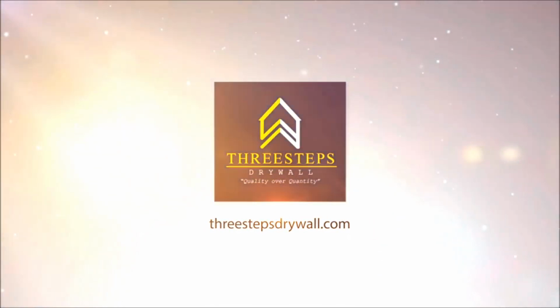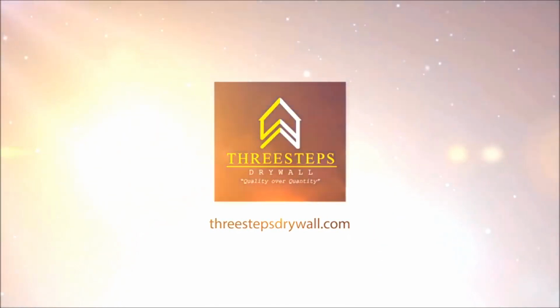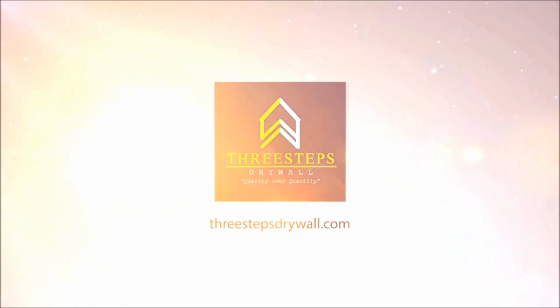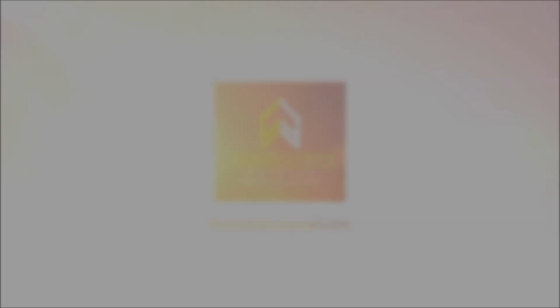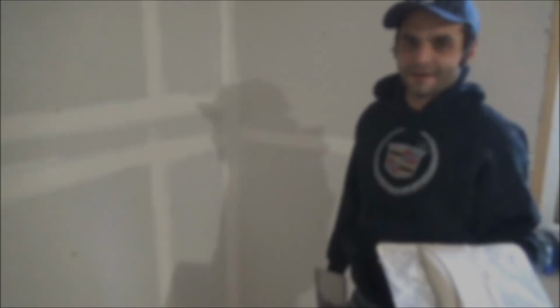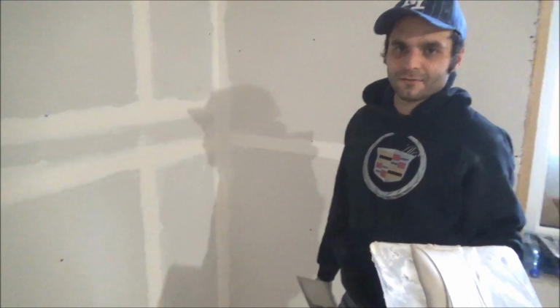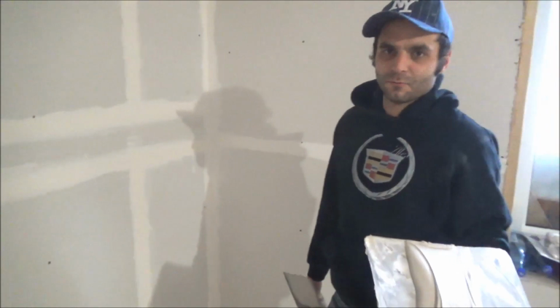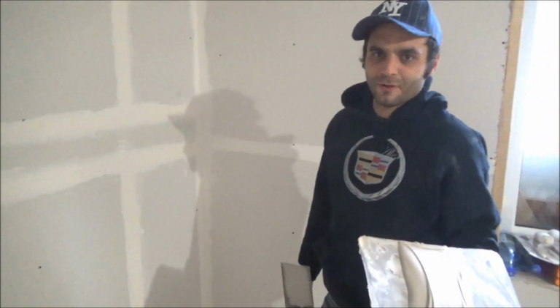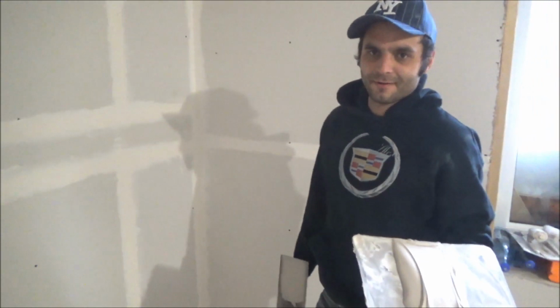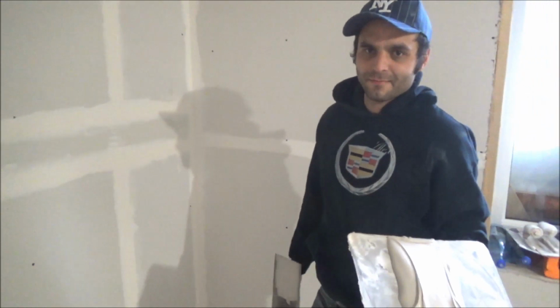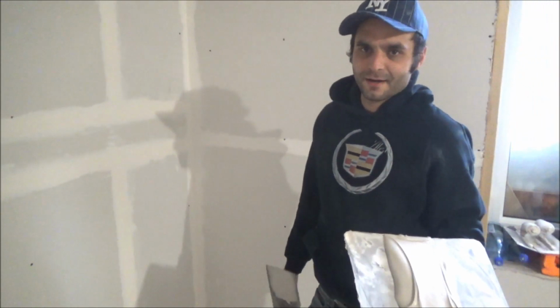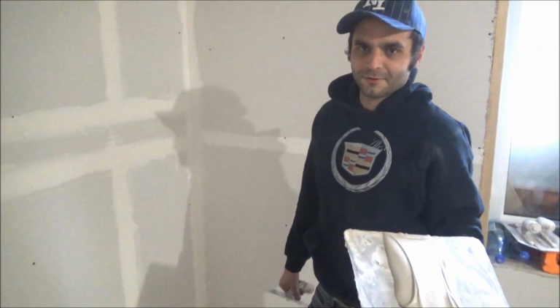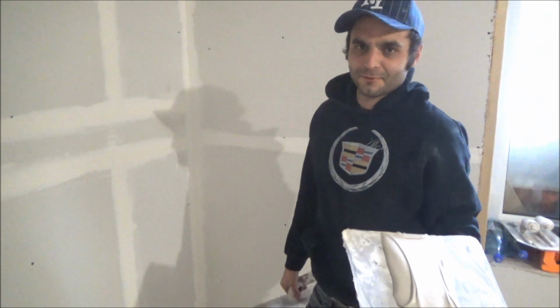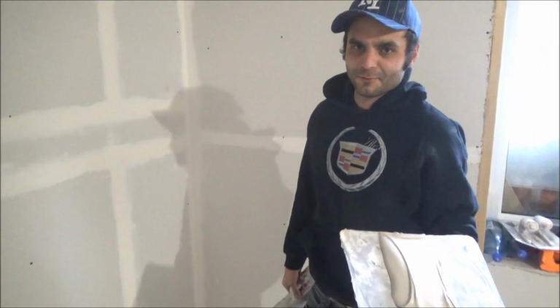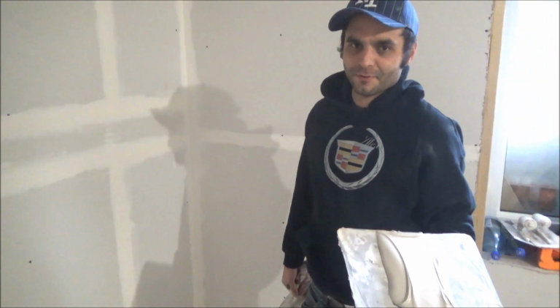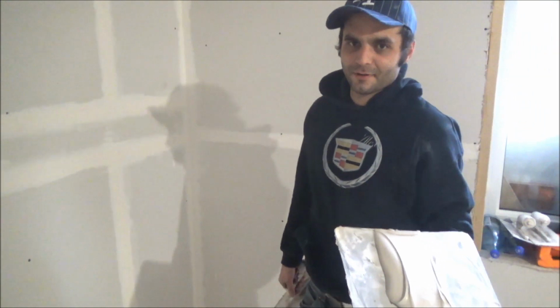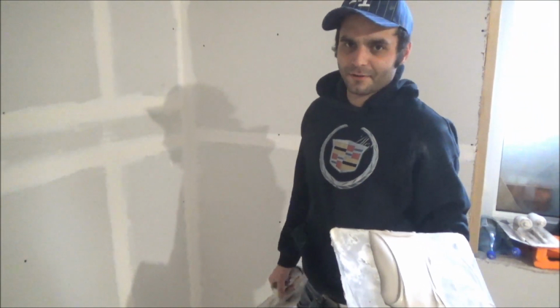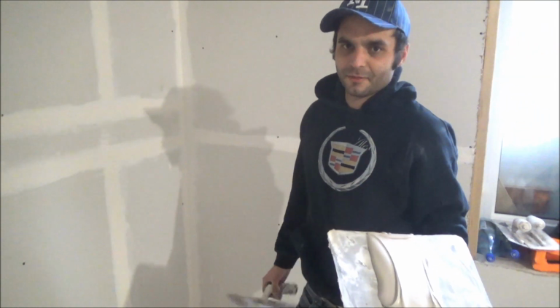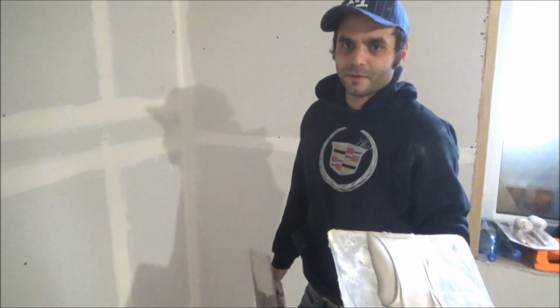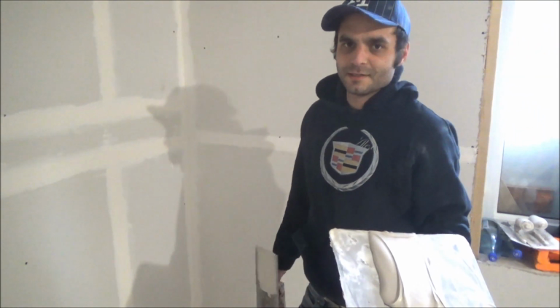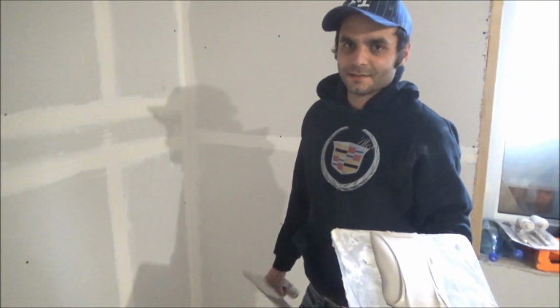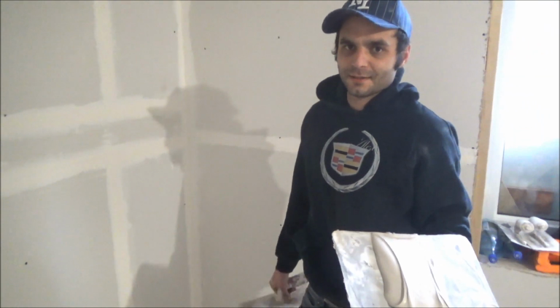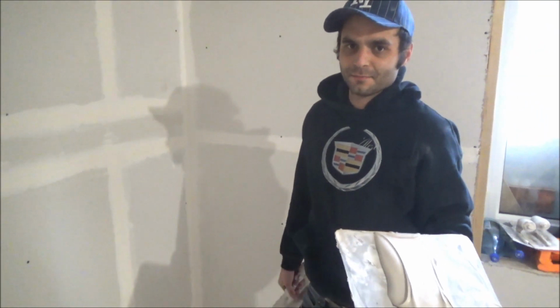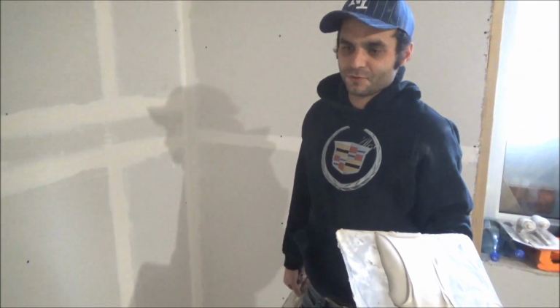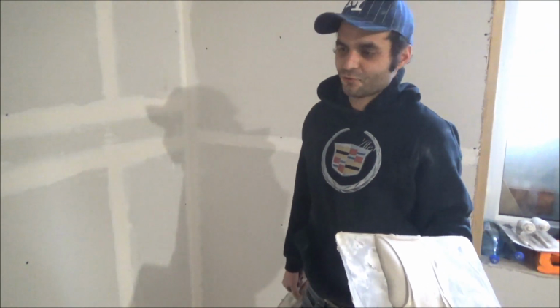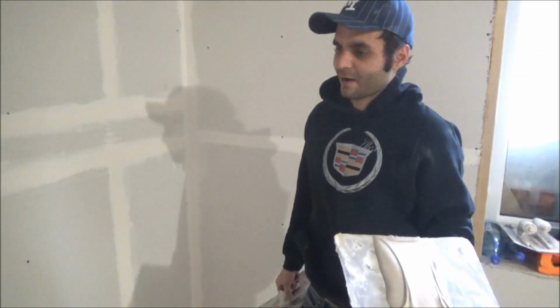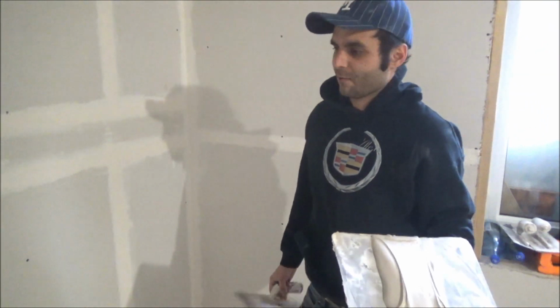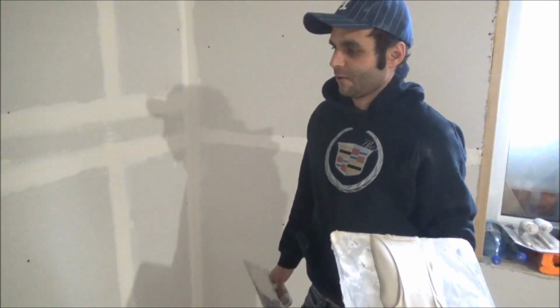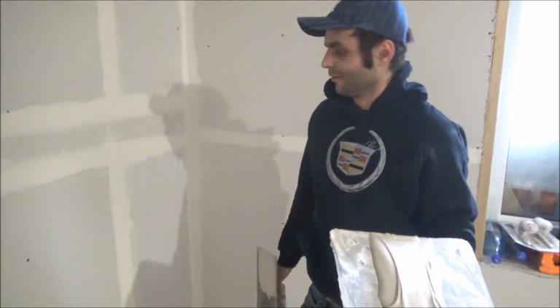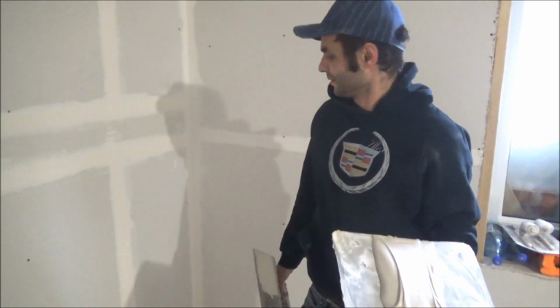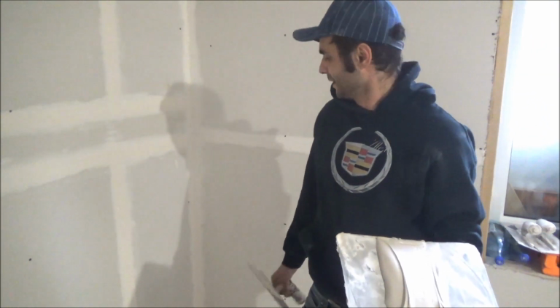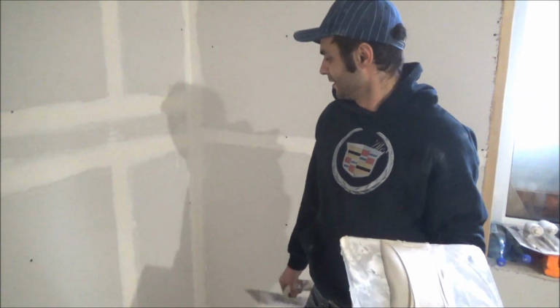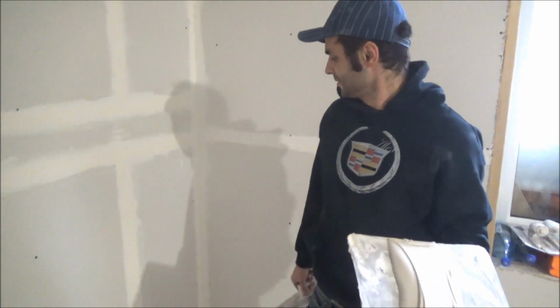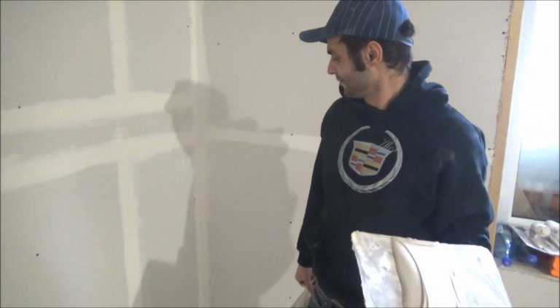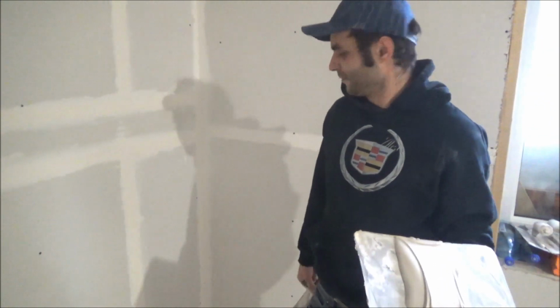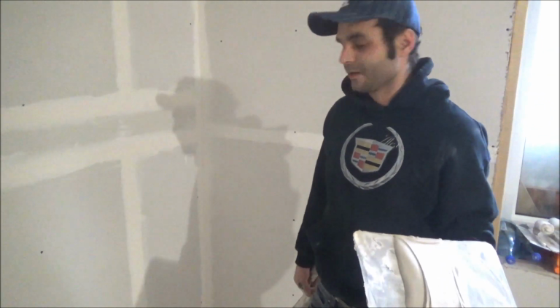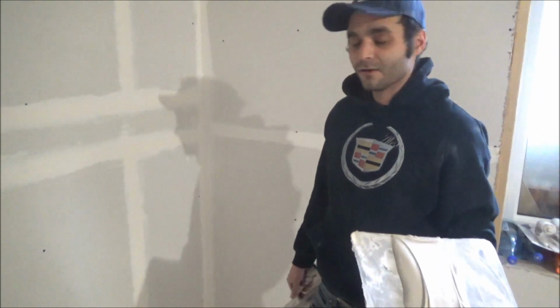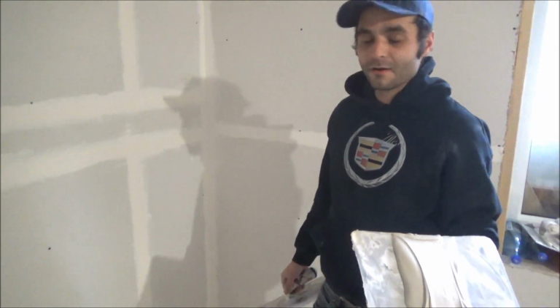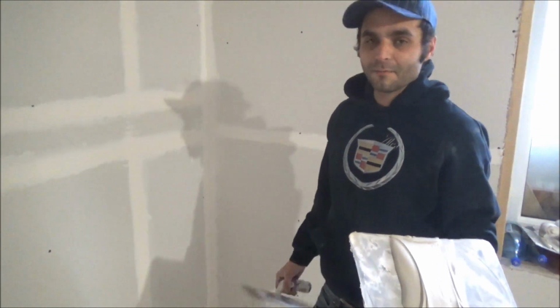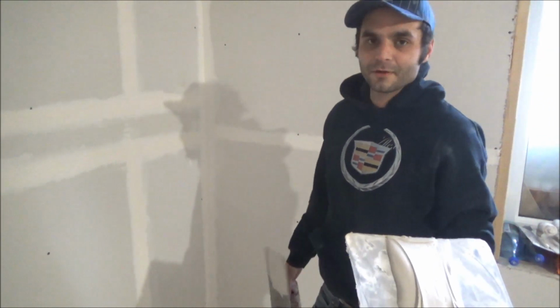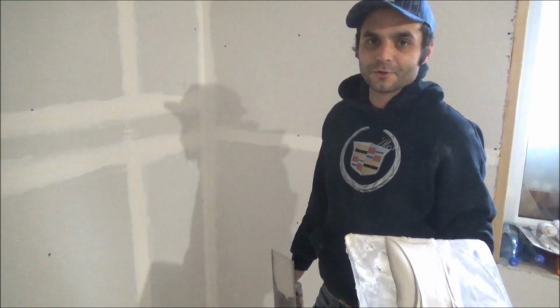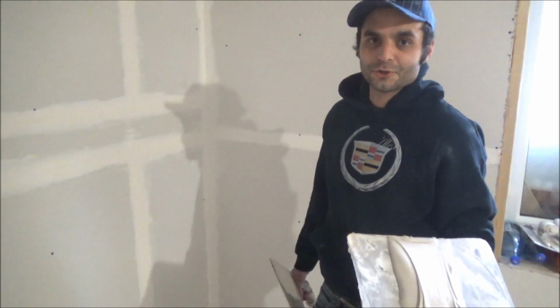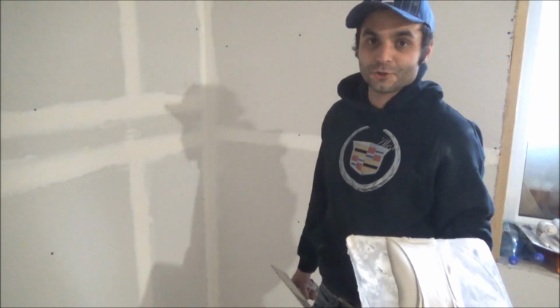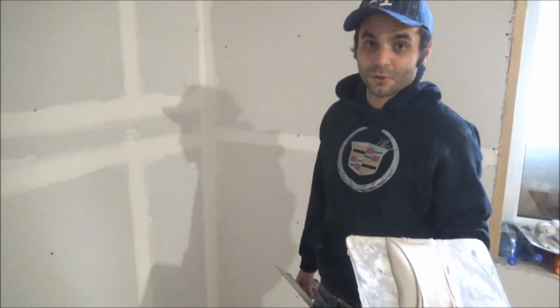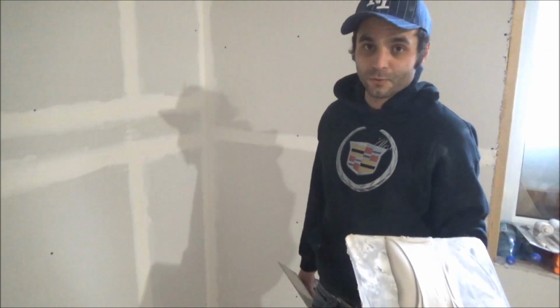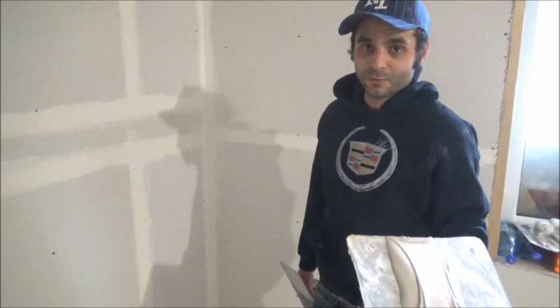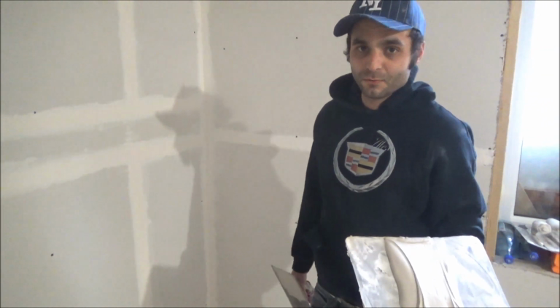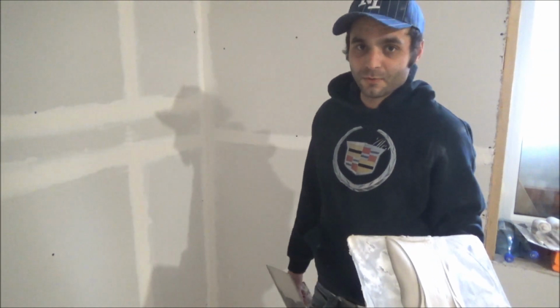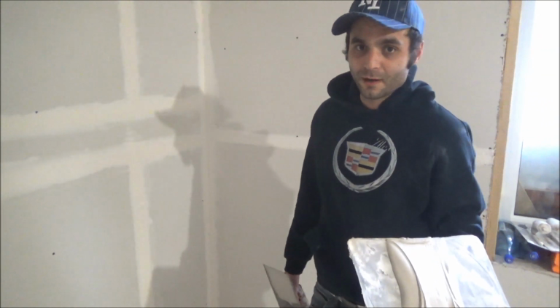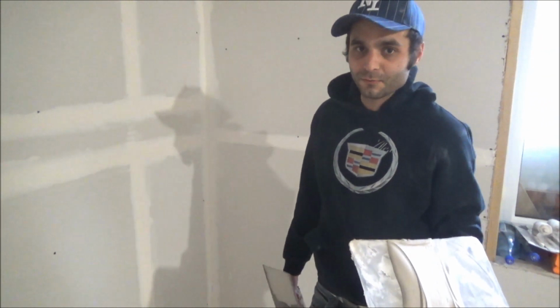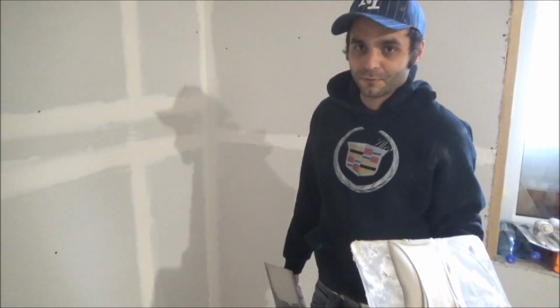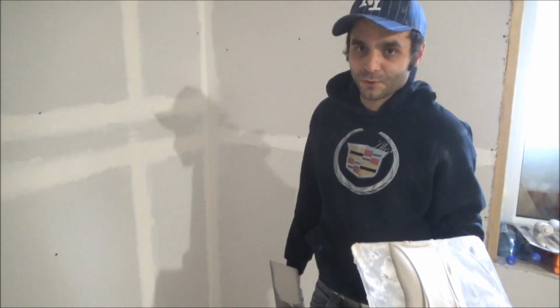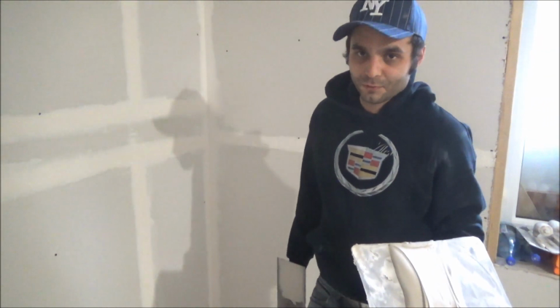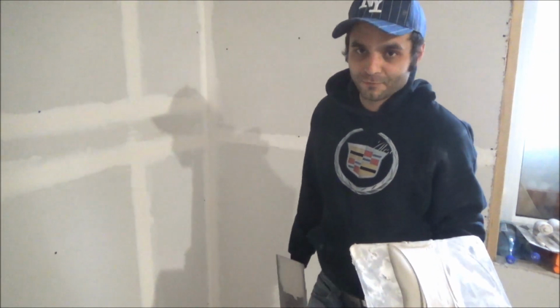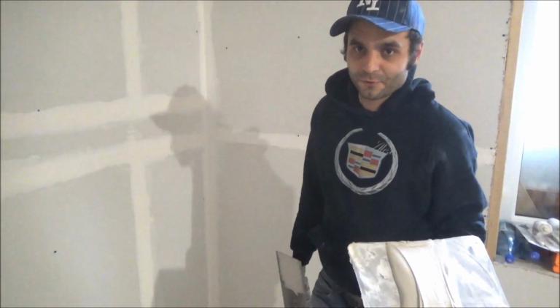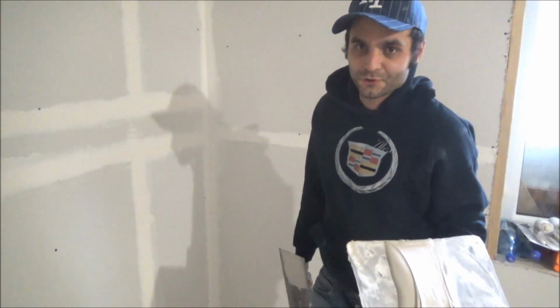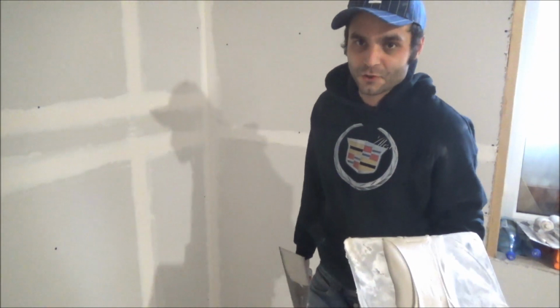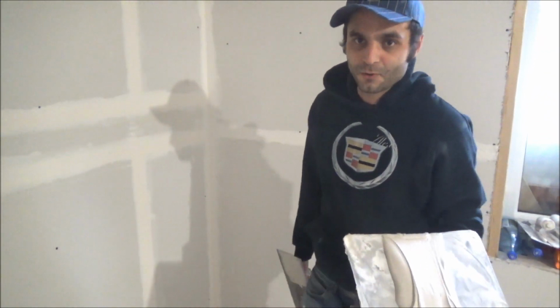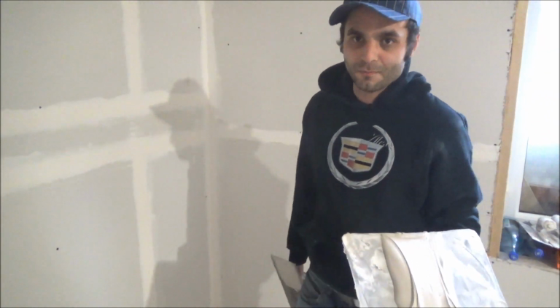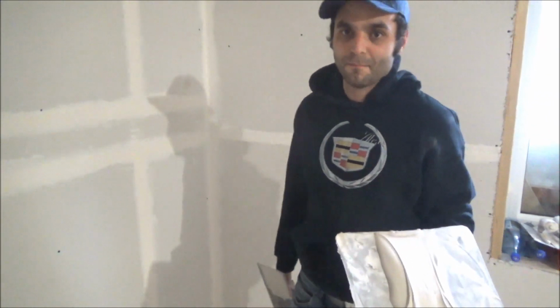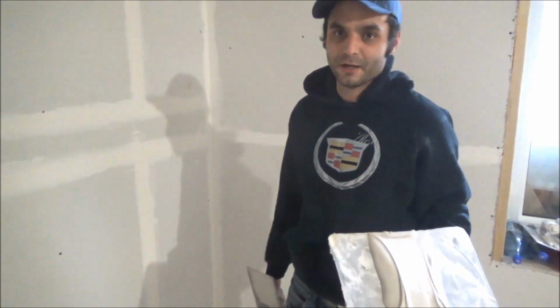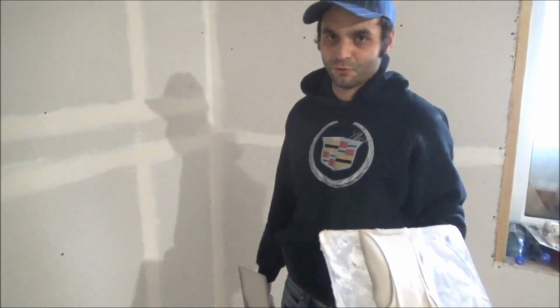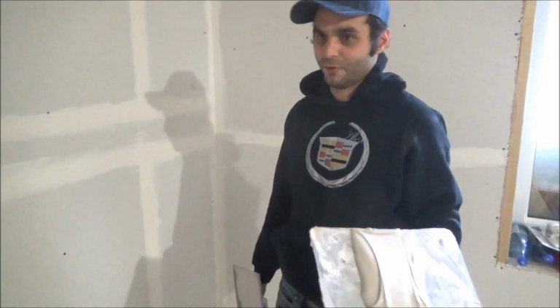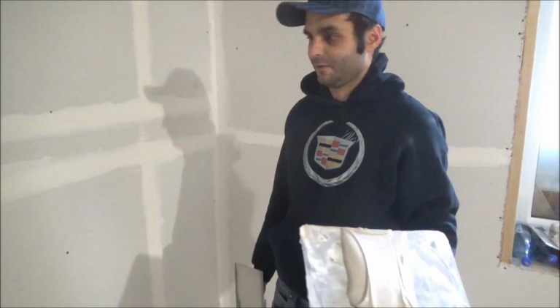Hey guys, welcome back to 3 Steps Drywall. In this video I'm going to show you how to do first coat butt joint.